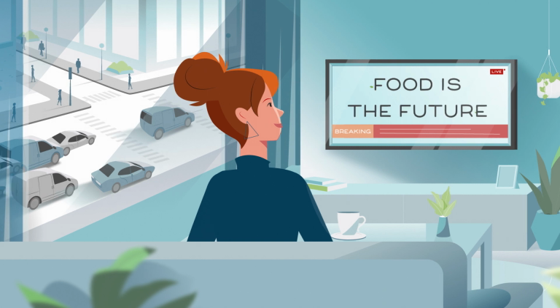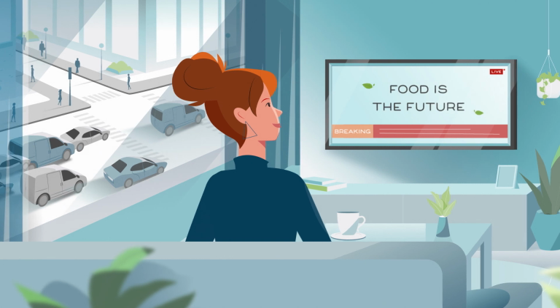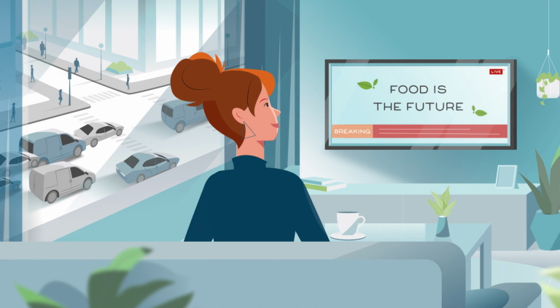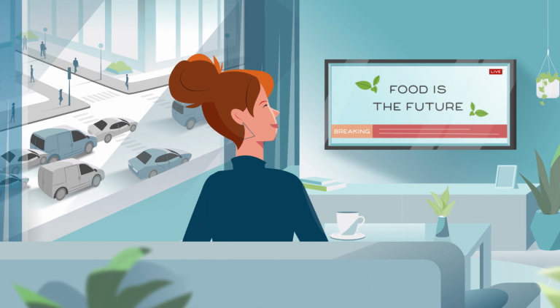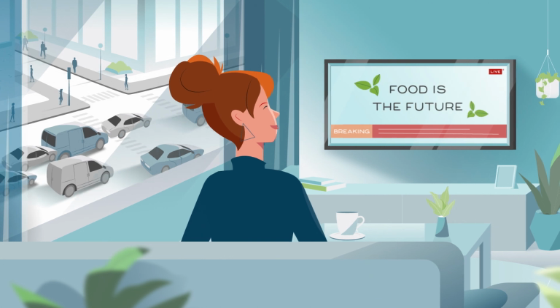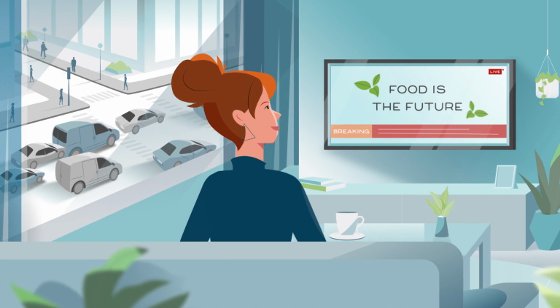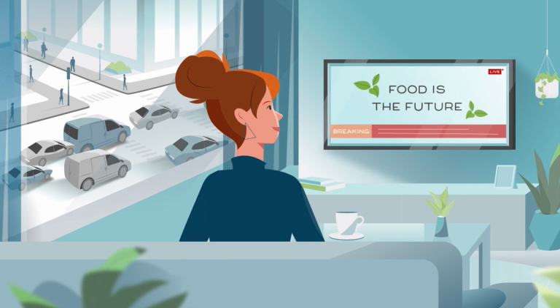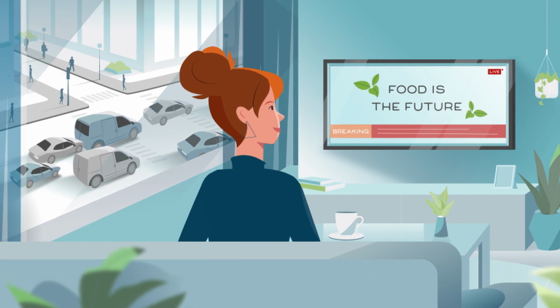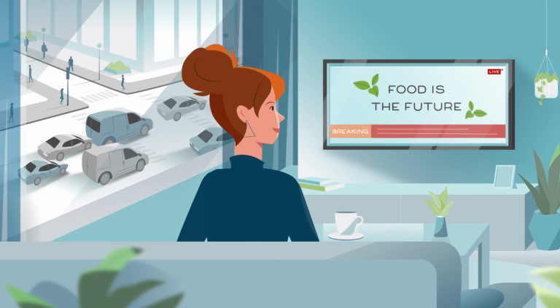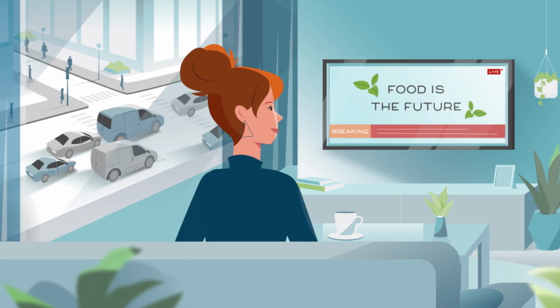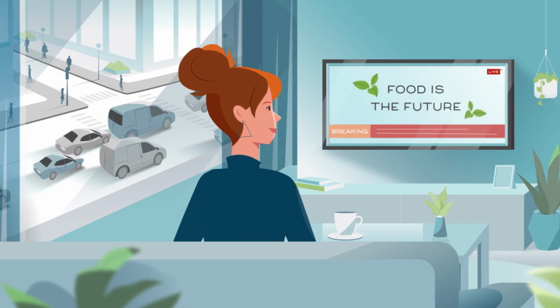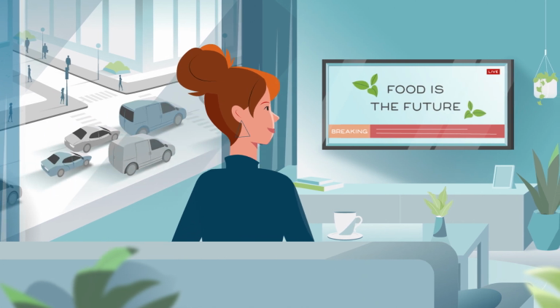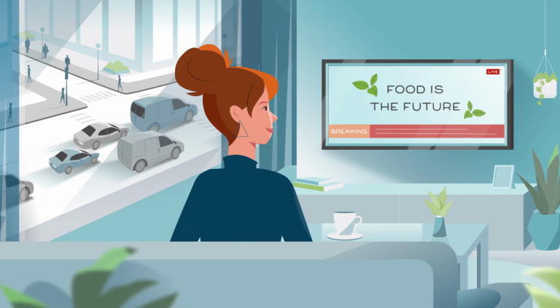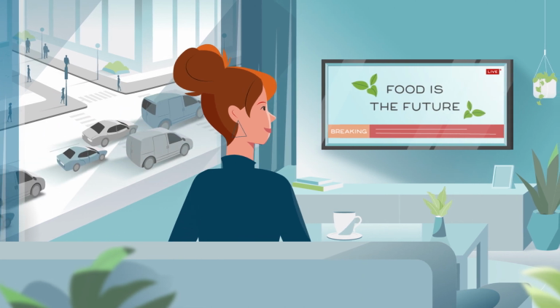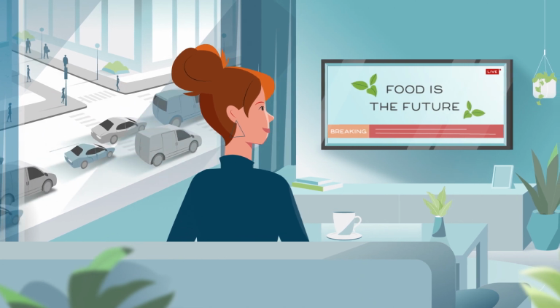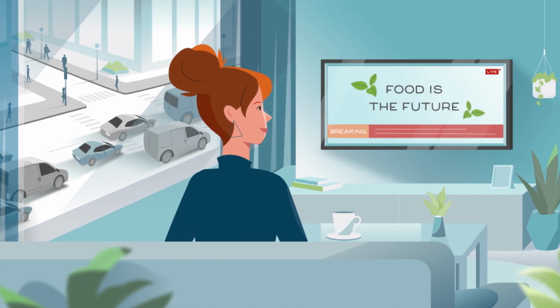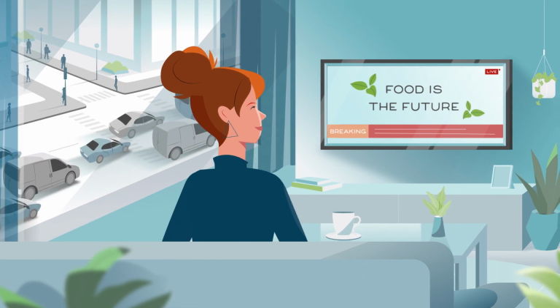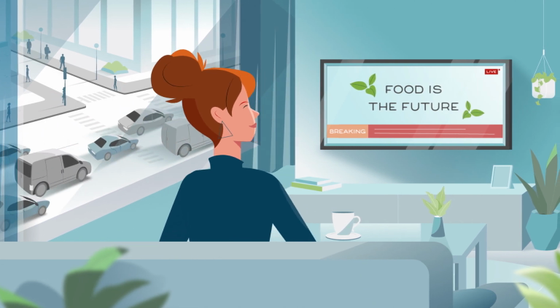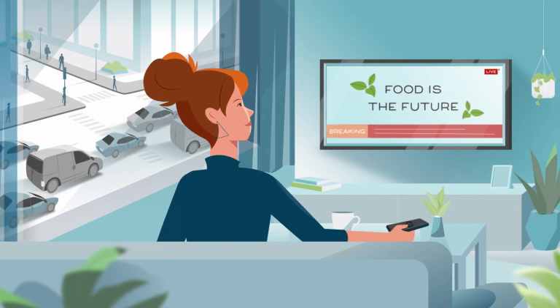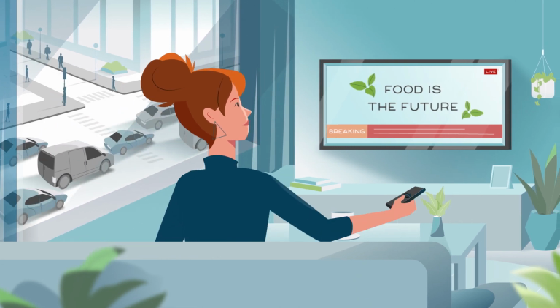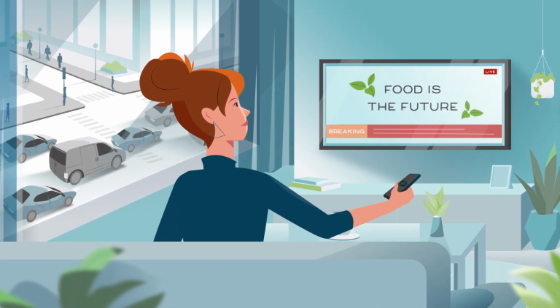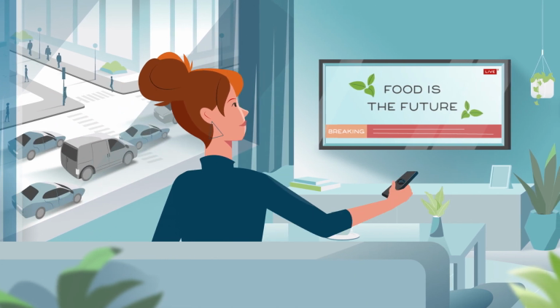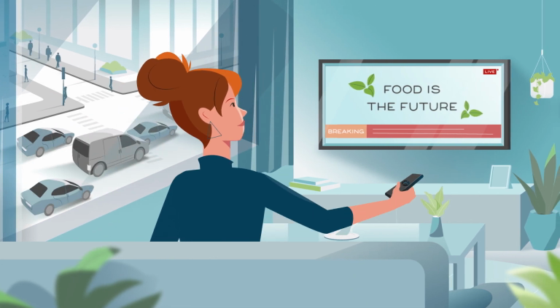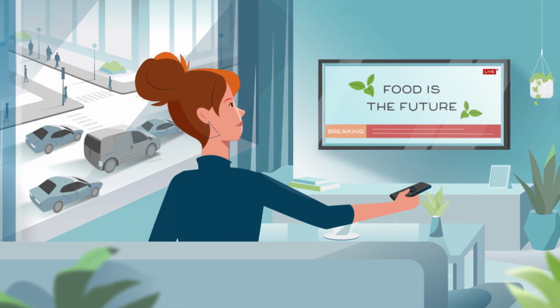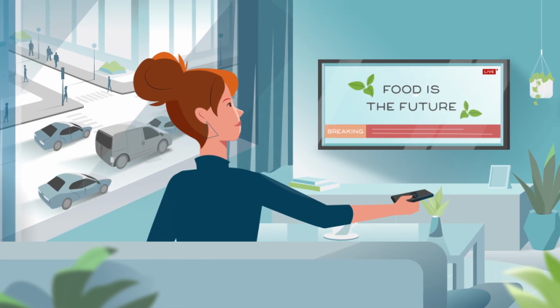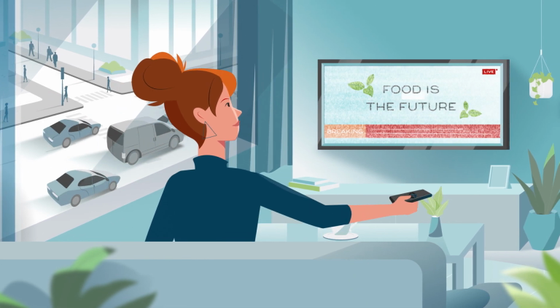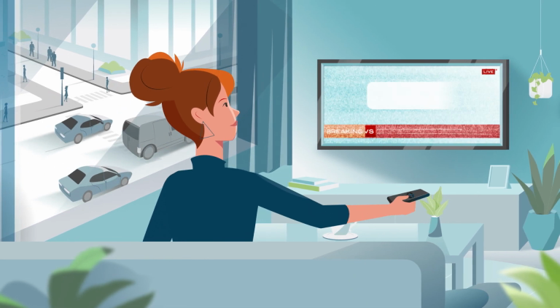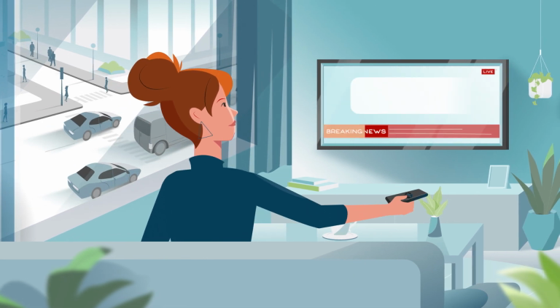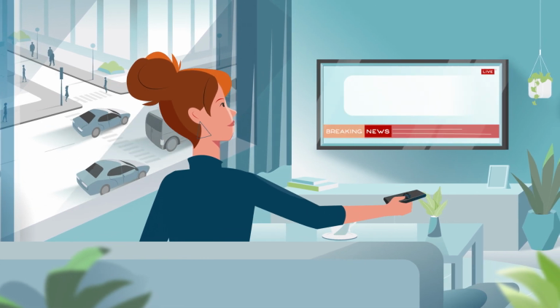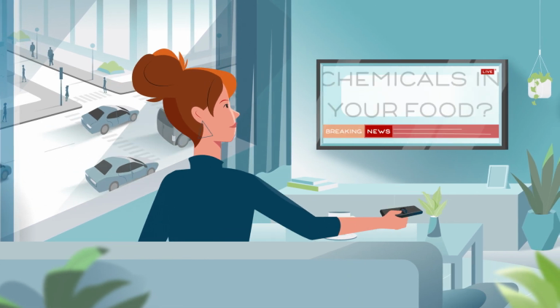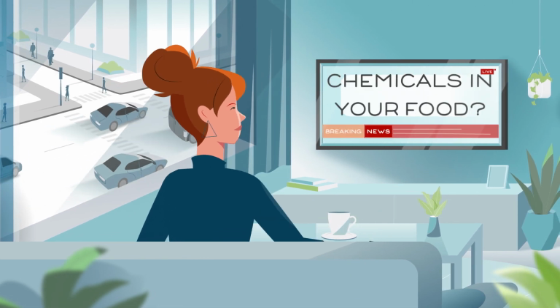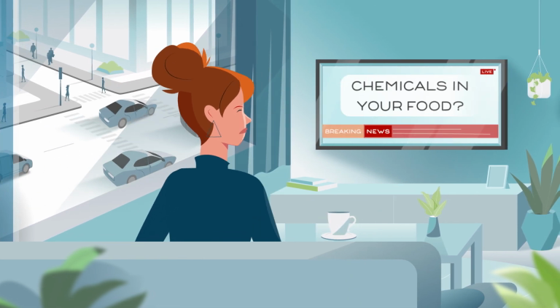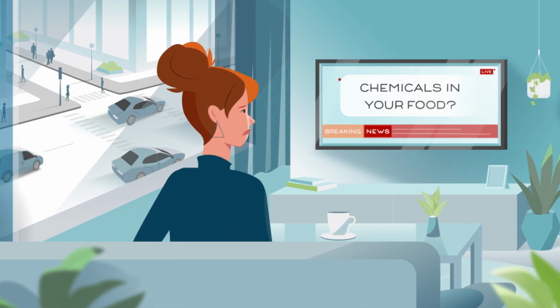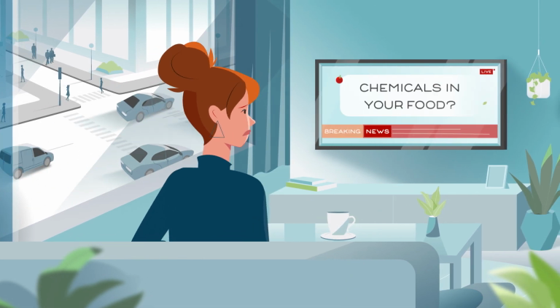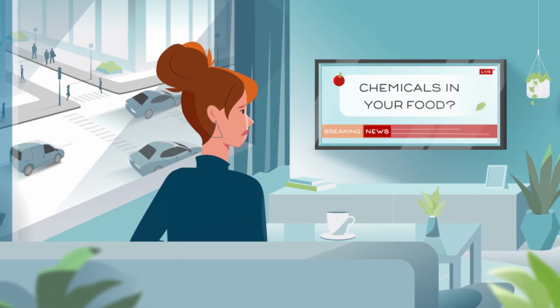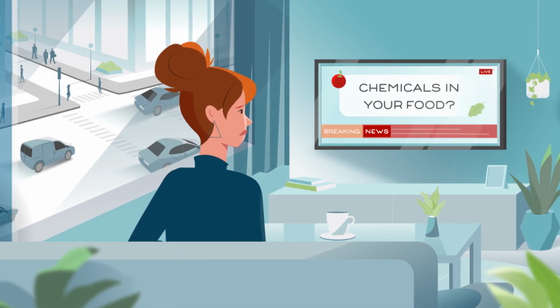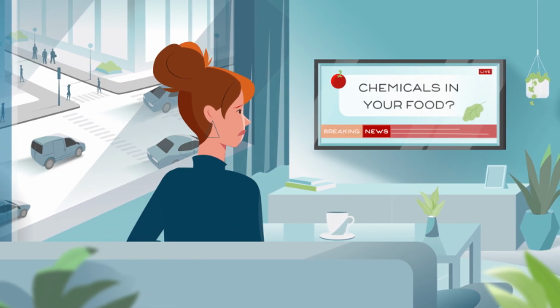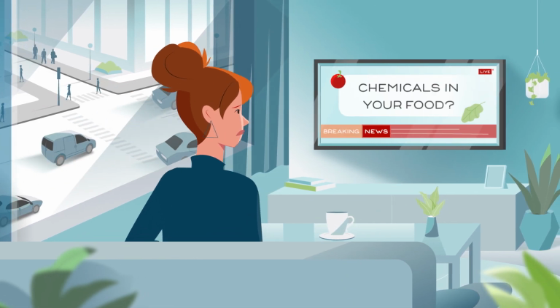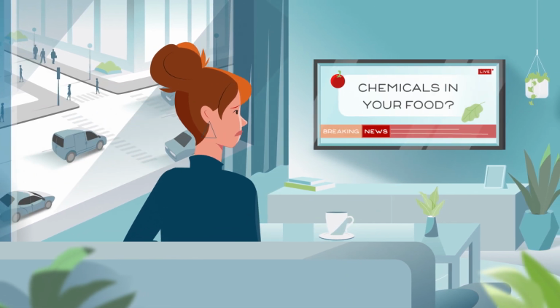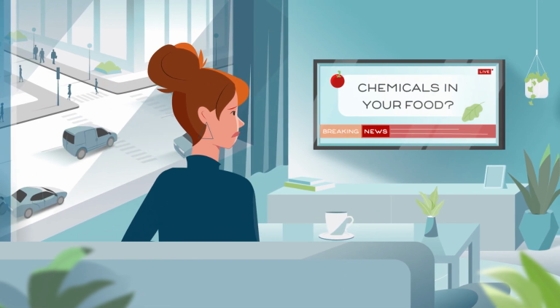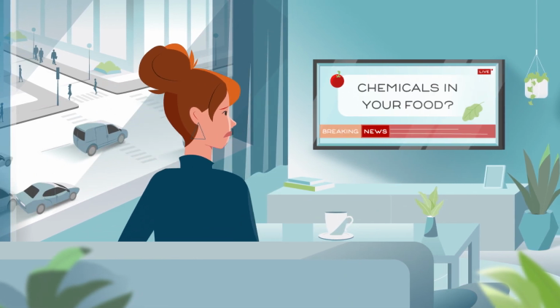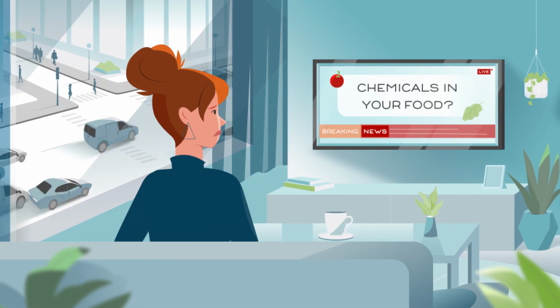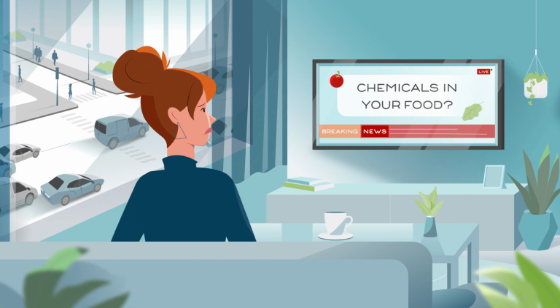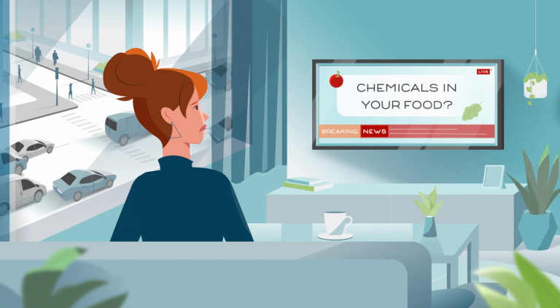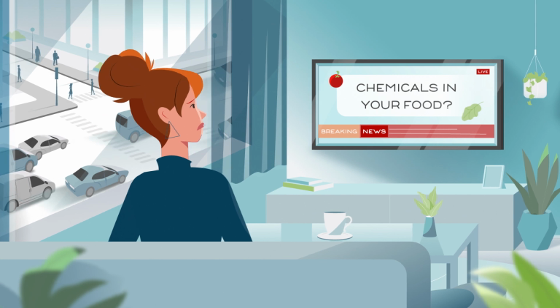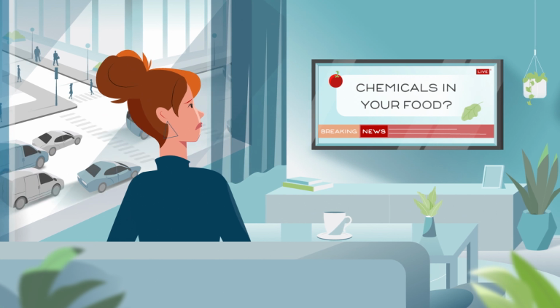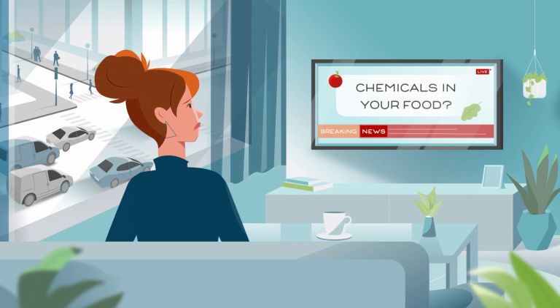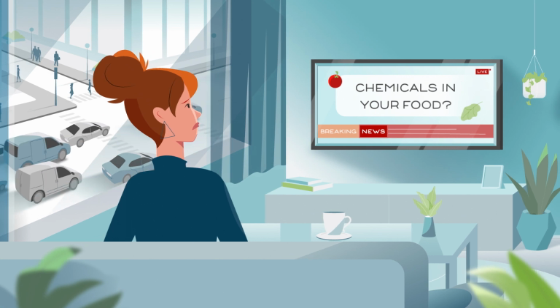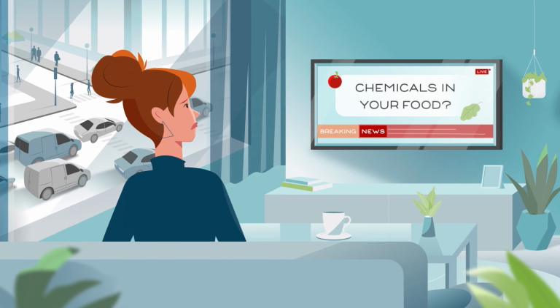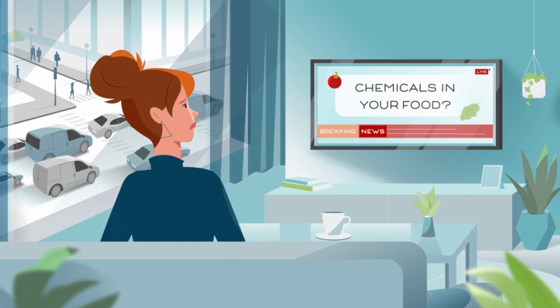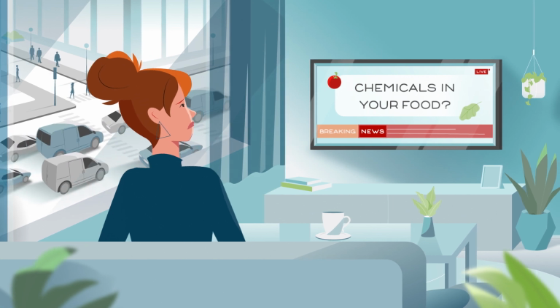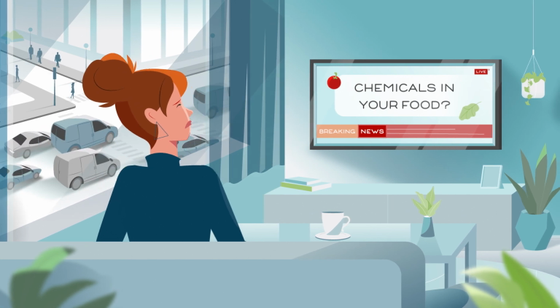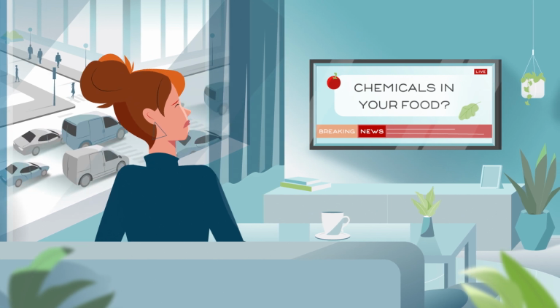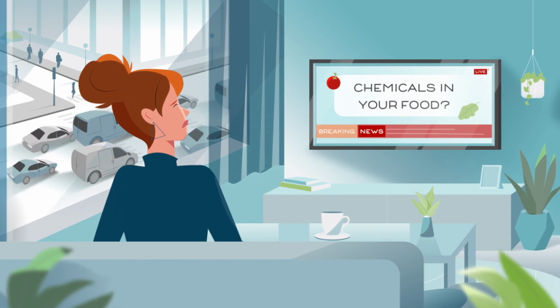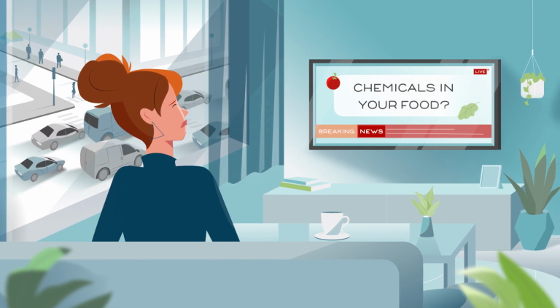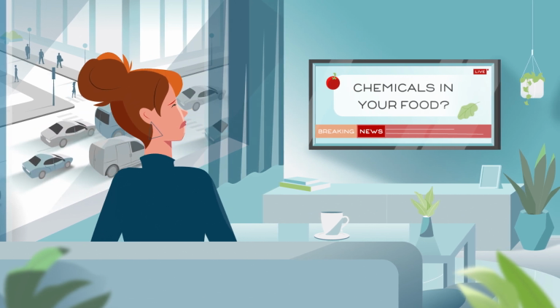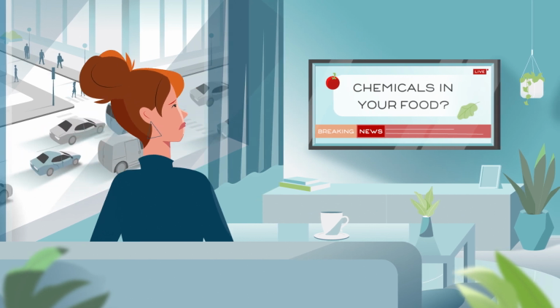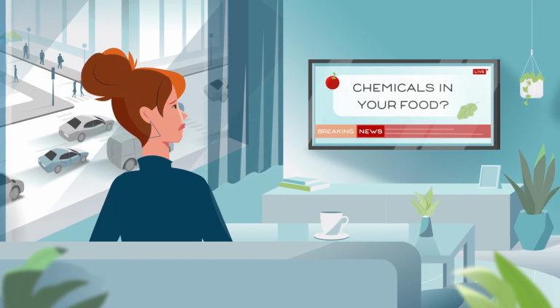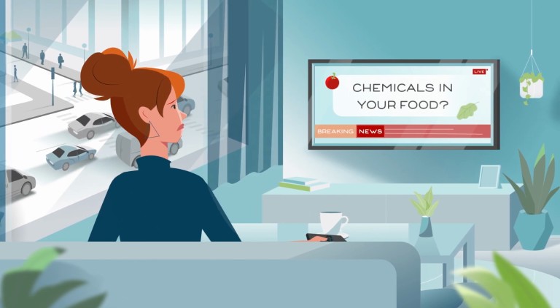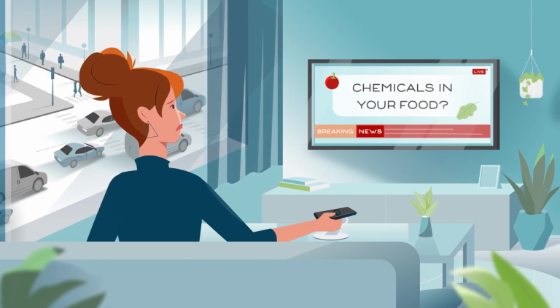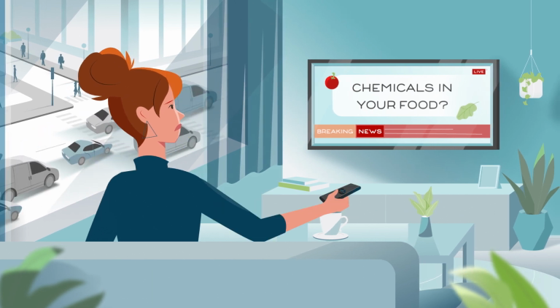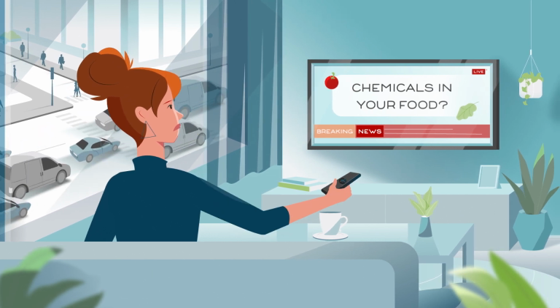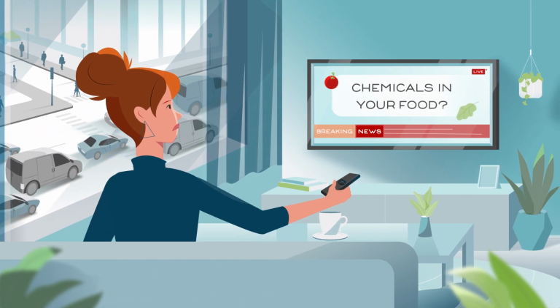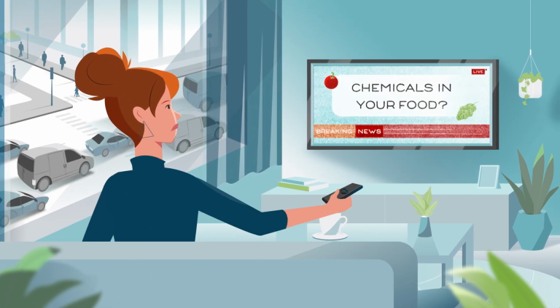Growing your own food is the future, but most people lack the necessary time, space, and know-how, which can be overwhelming.